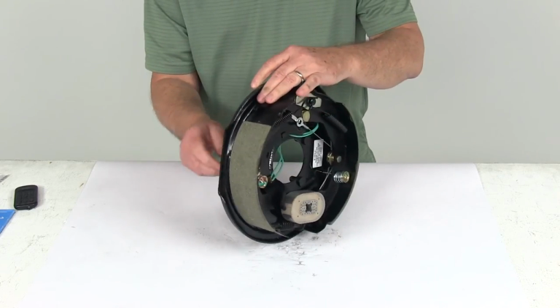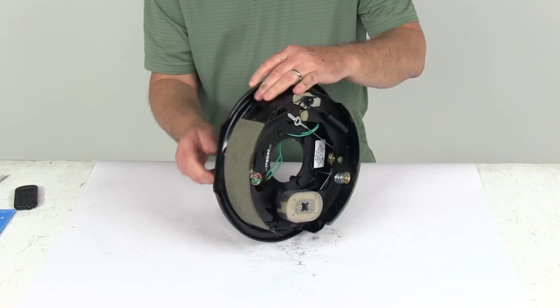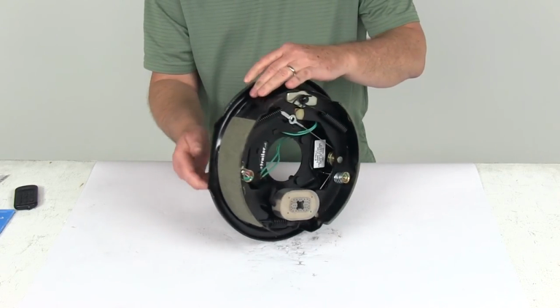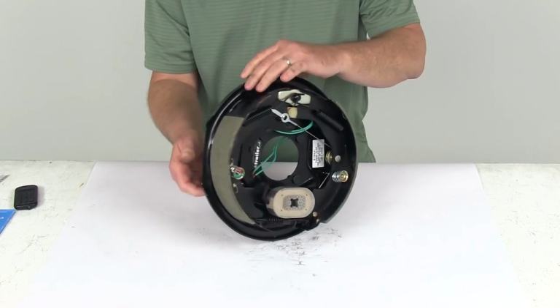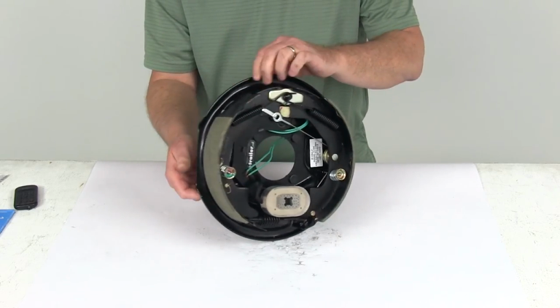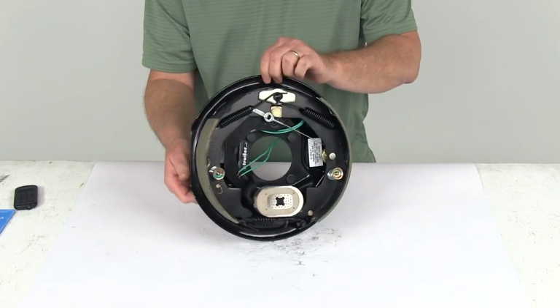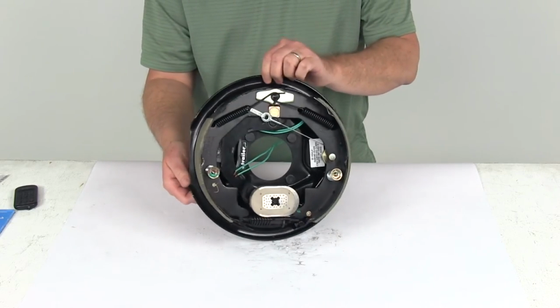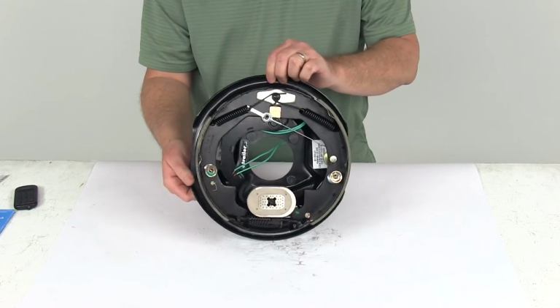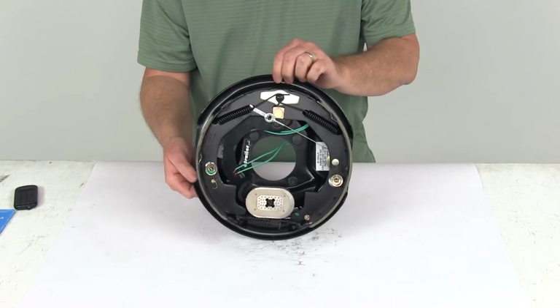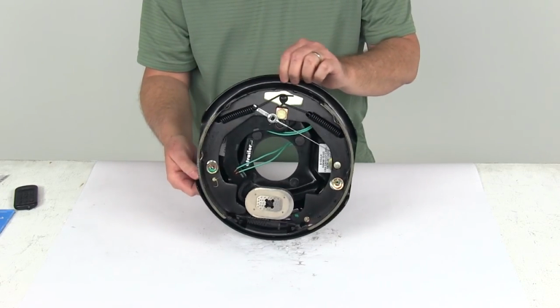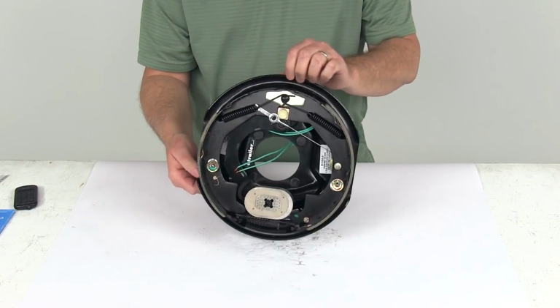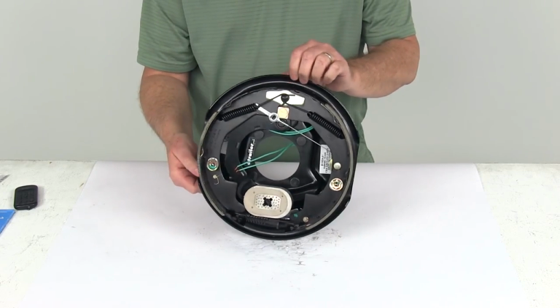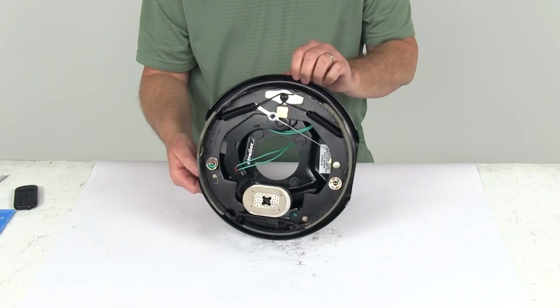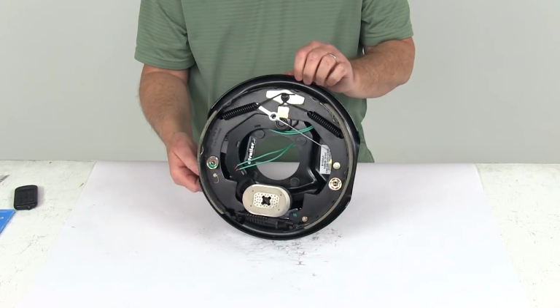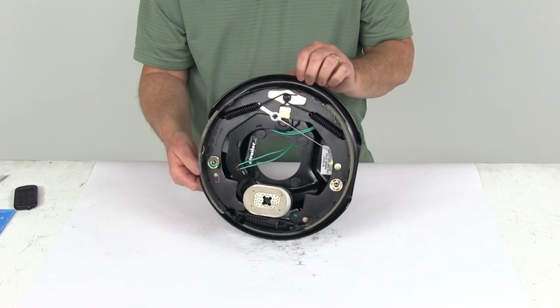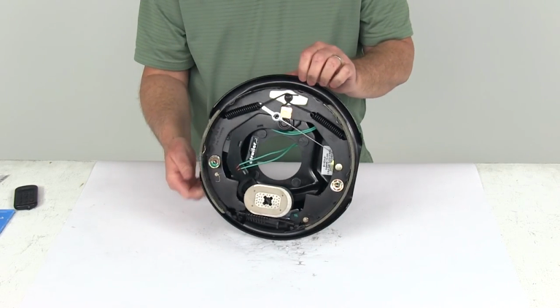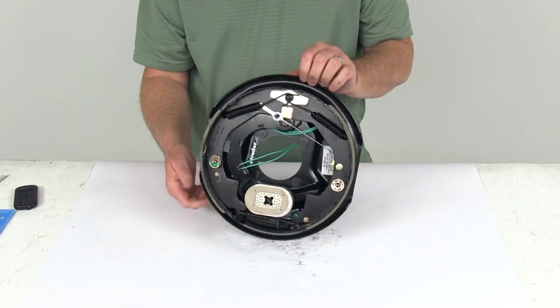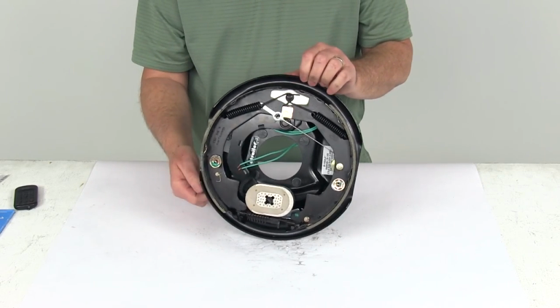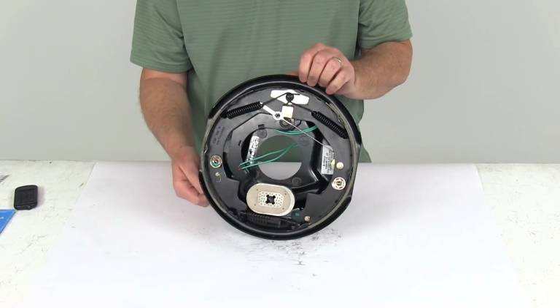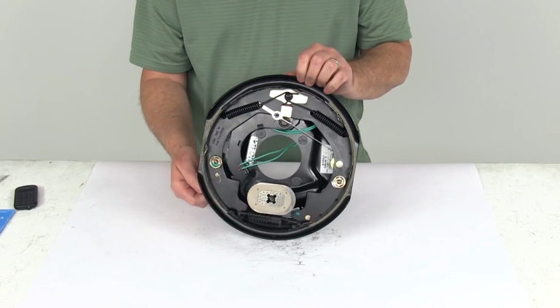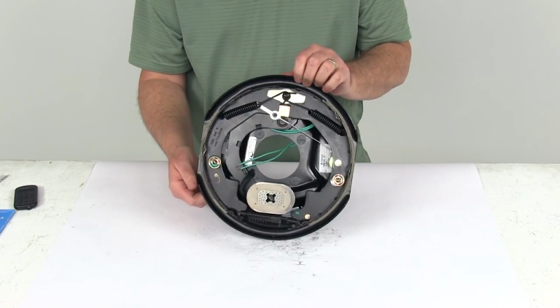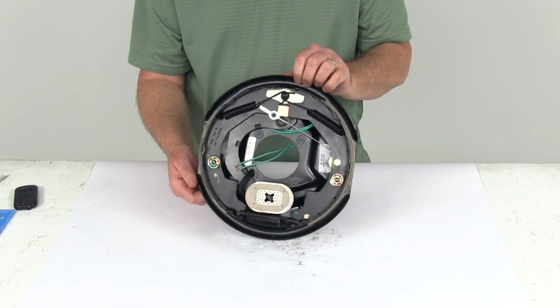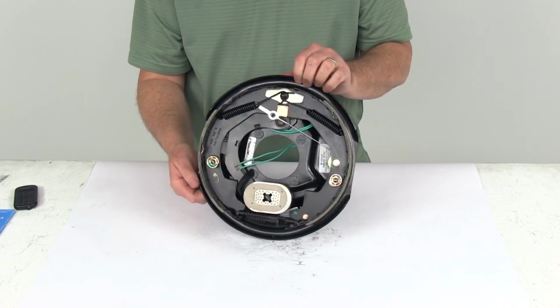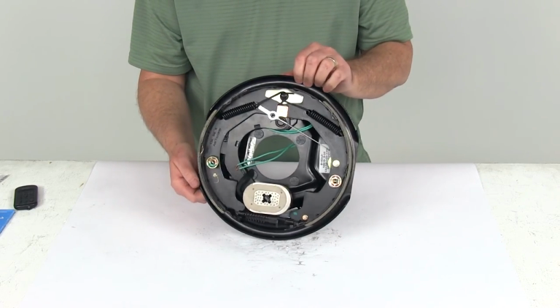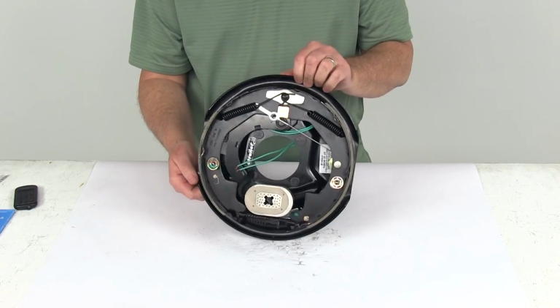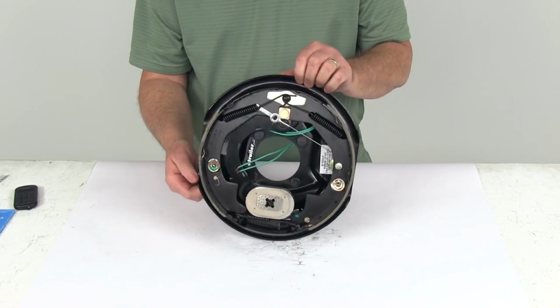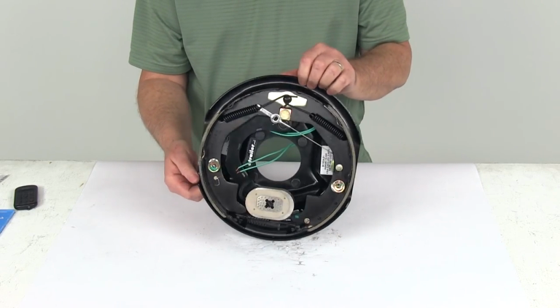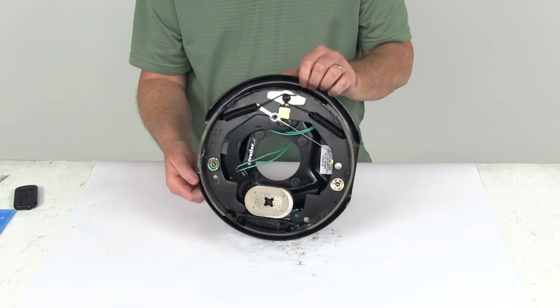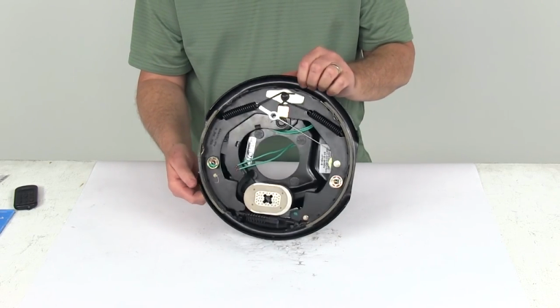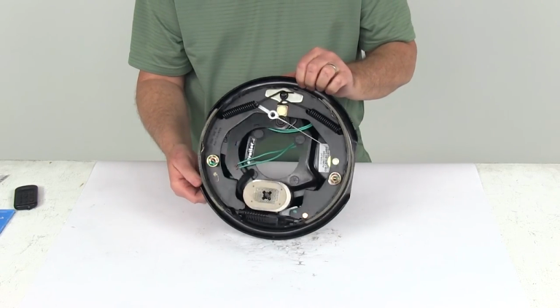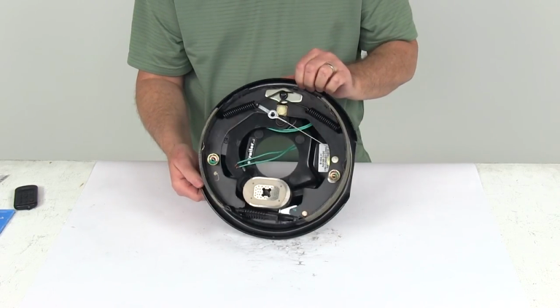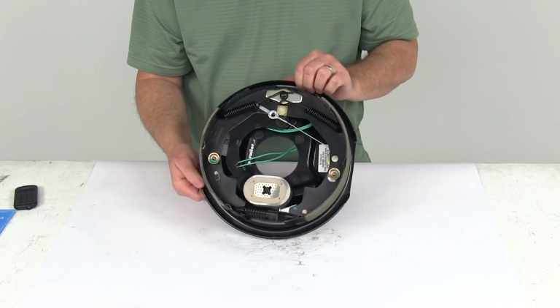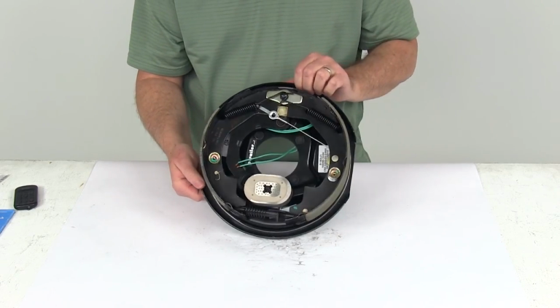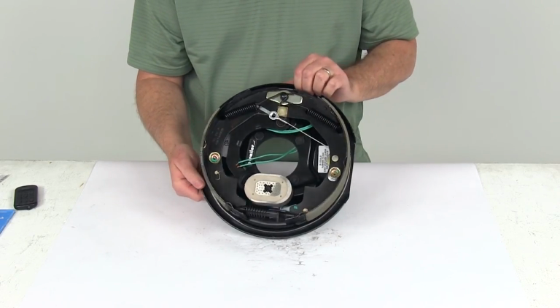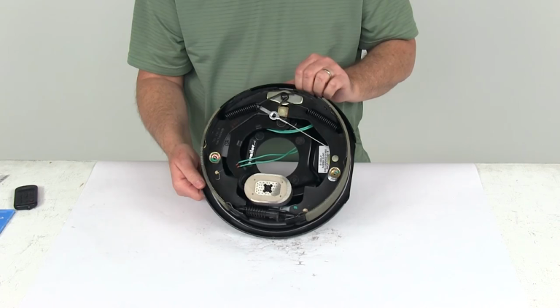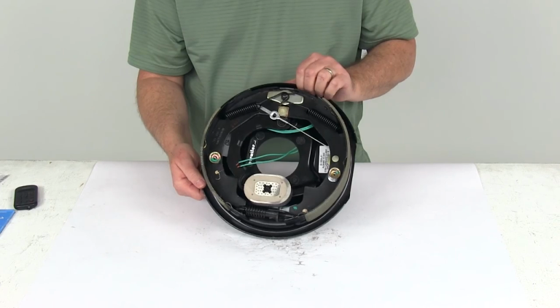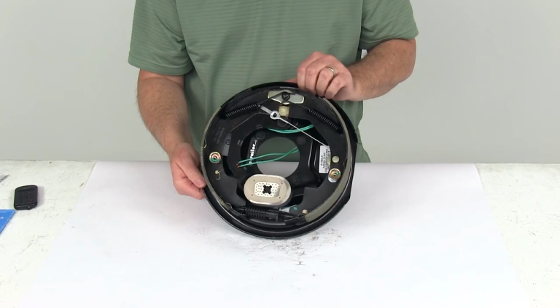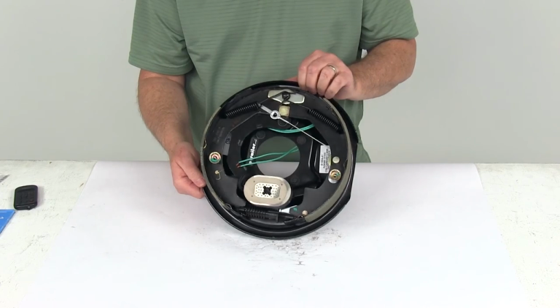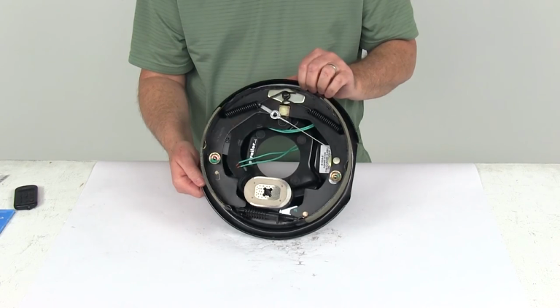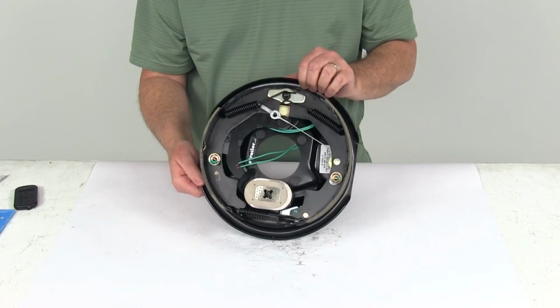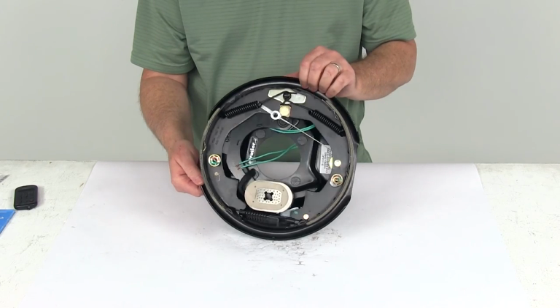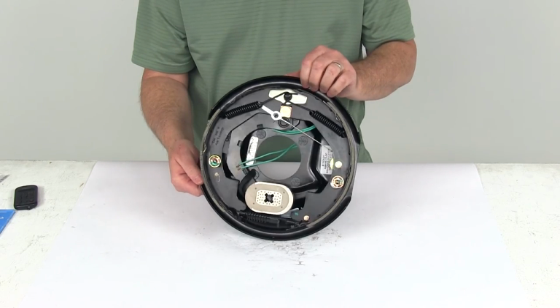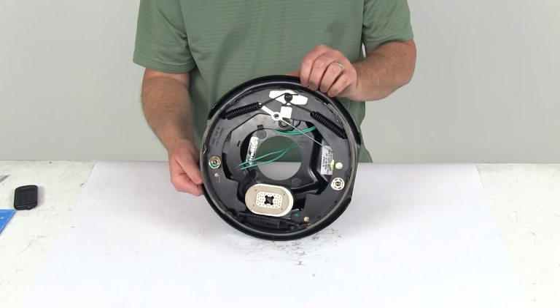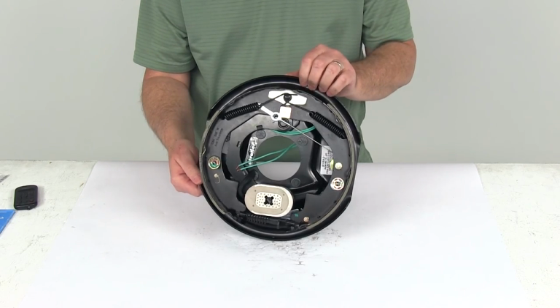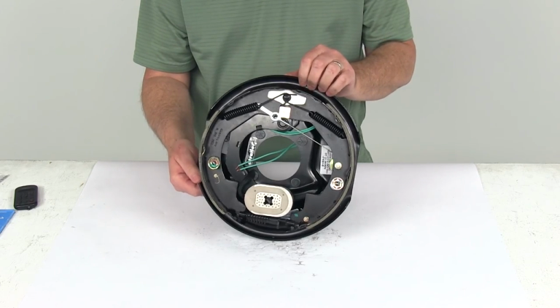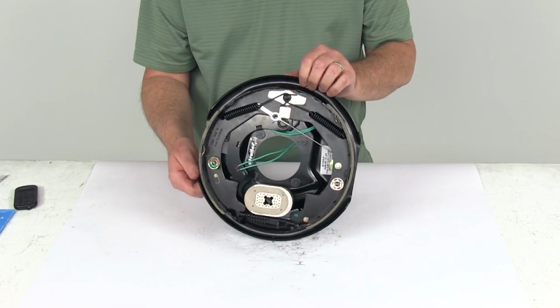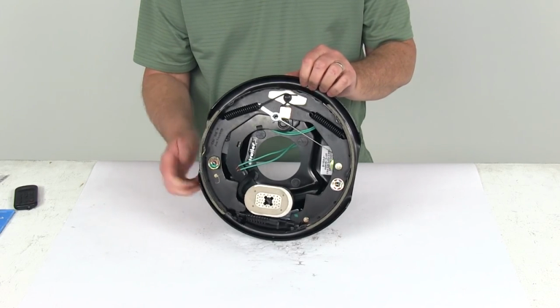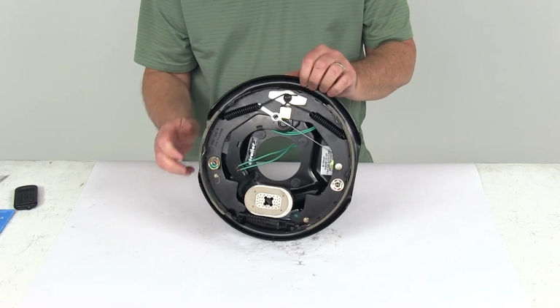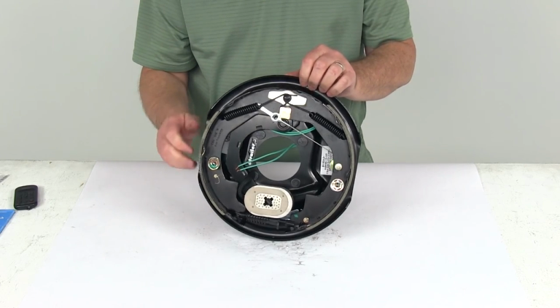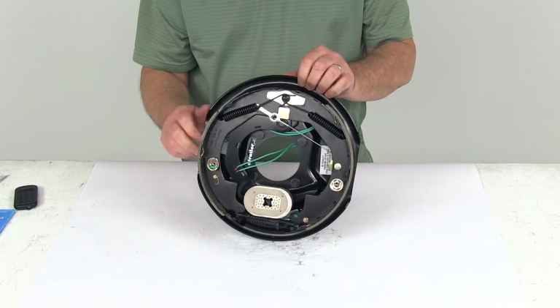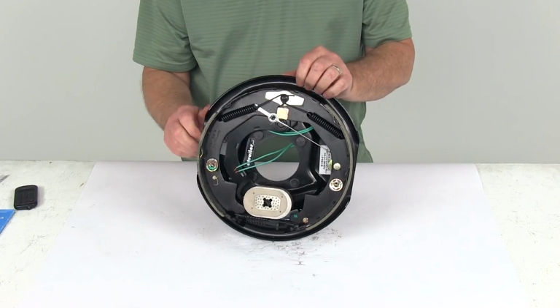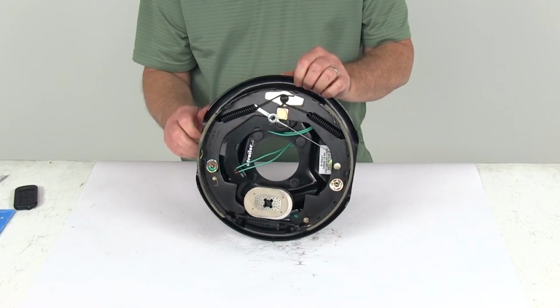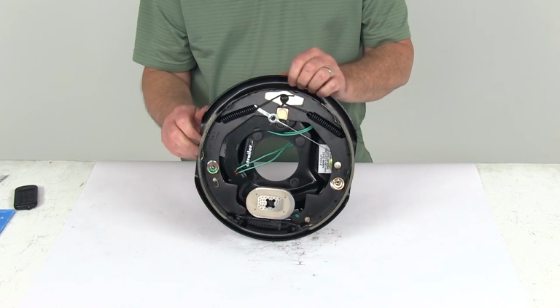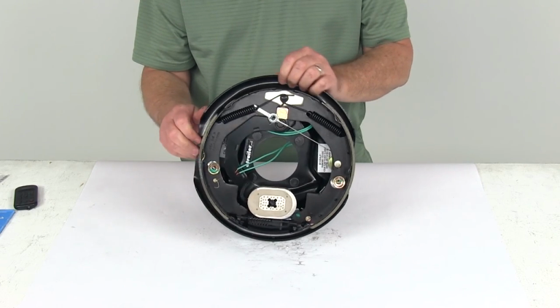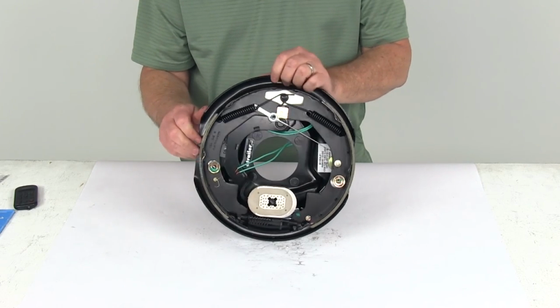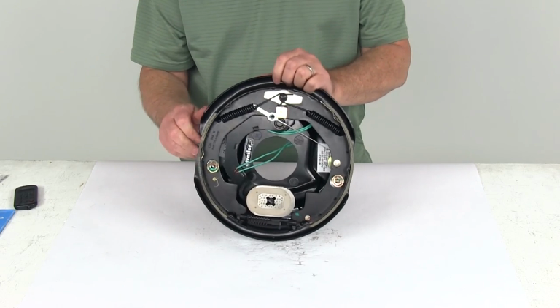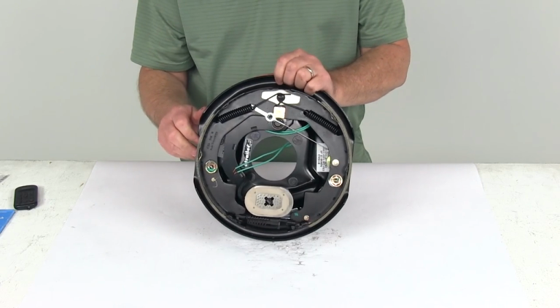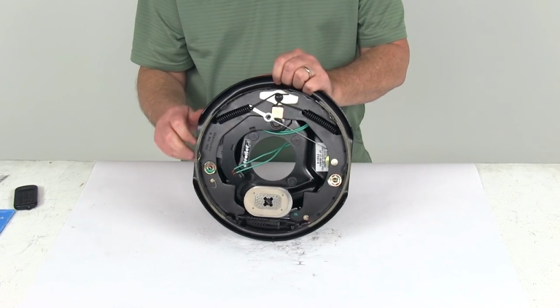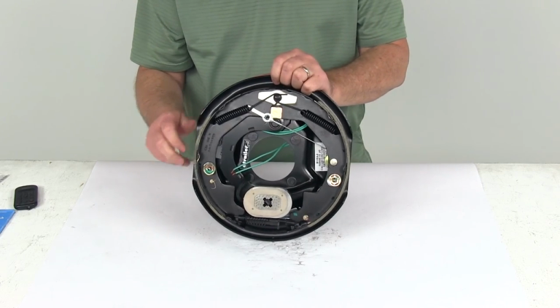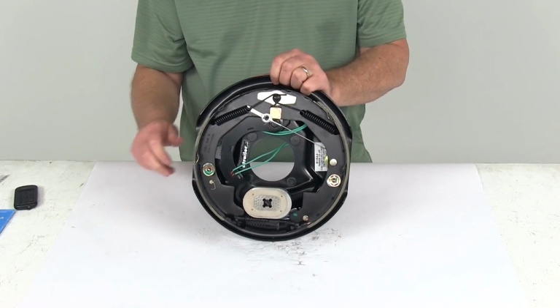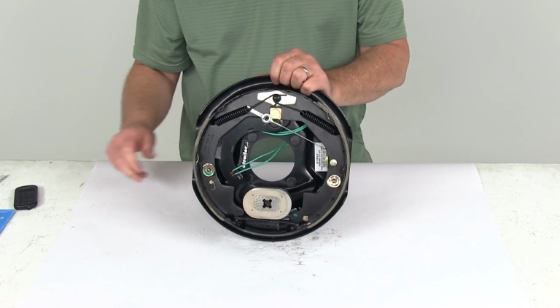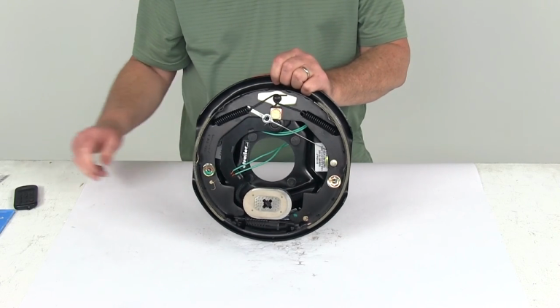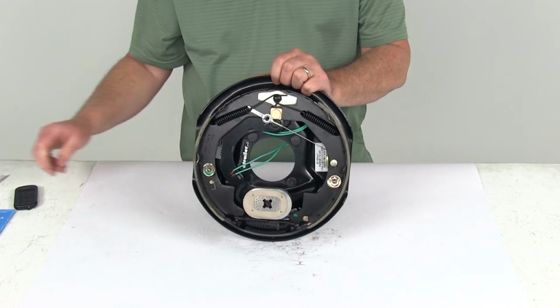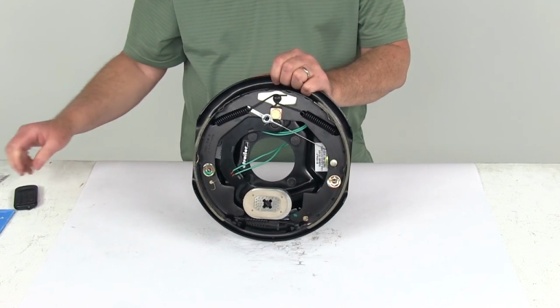And that should do it for the review on the 10-inch left-hand self-adjusting electric brake assembly for a 3,500-pound axle.